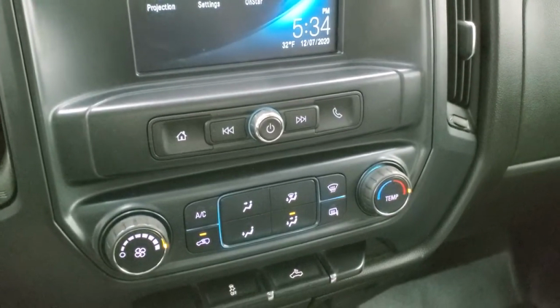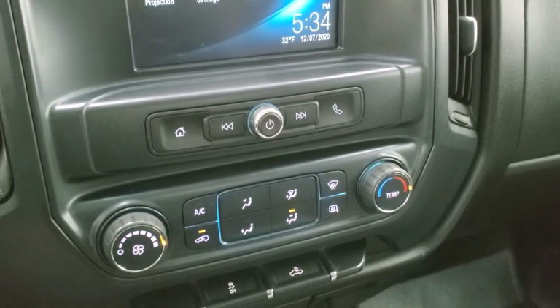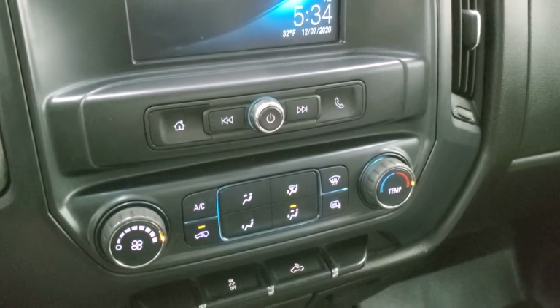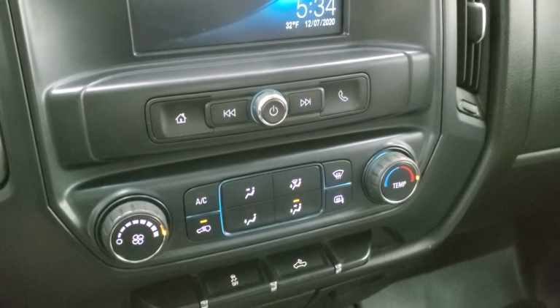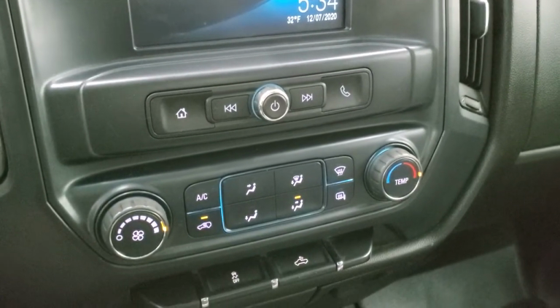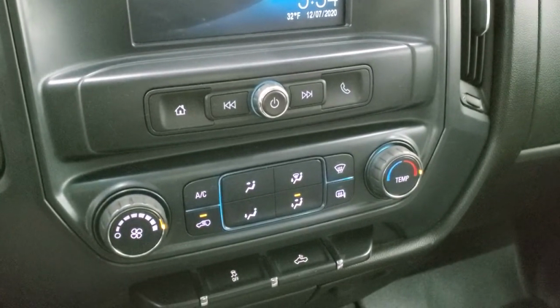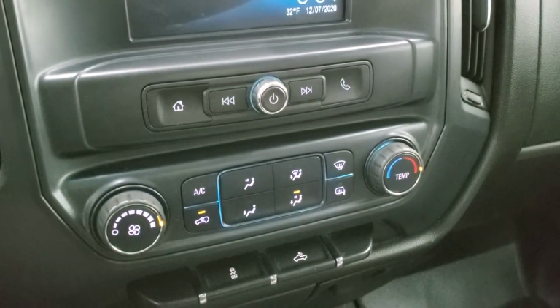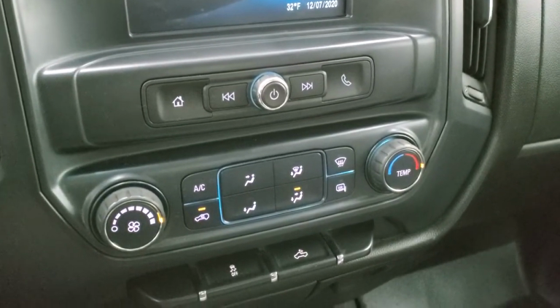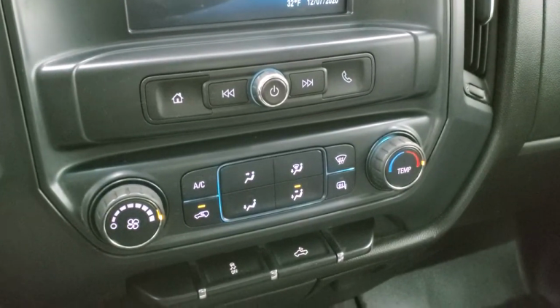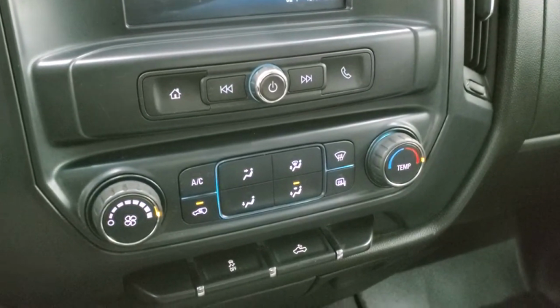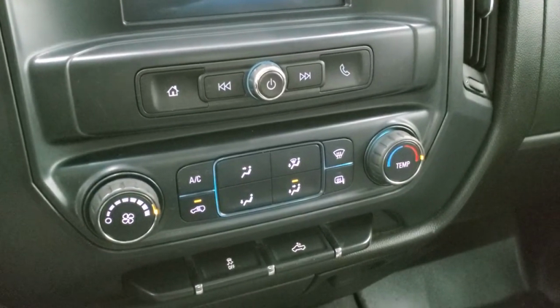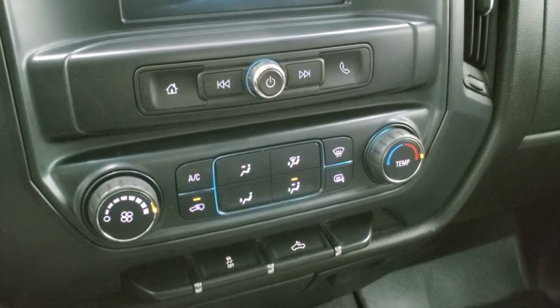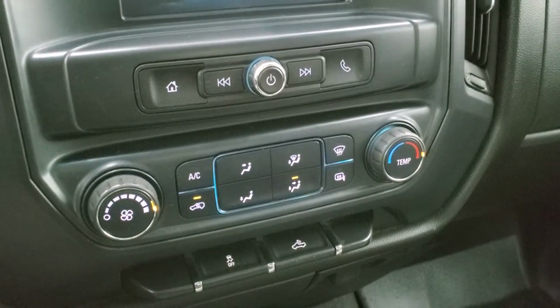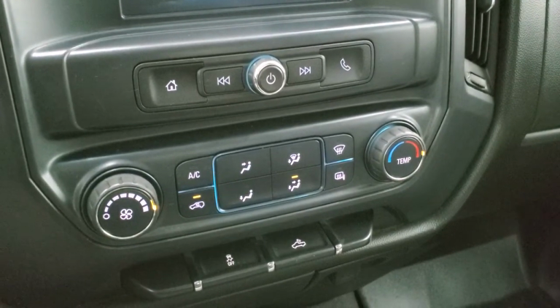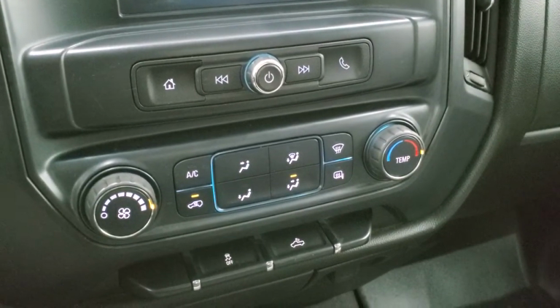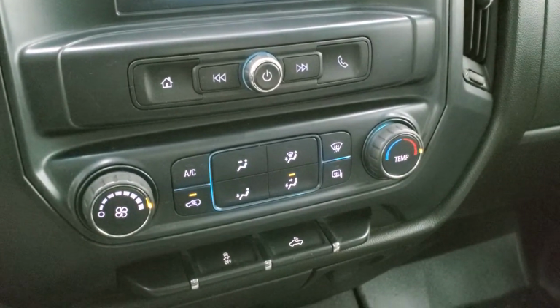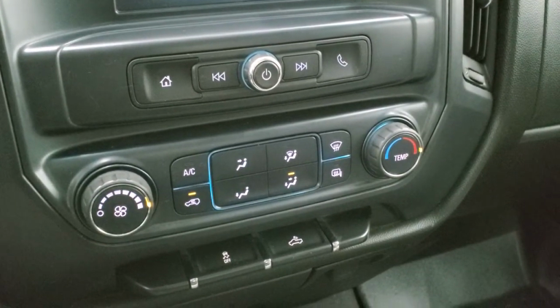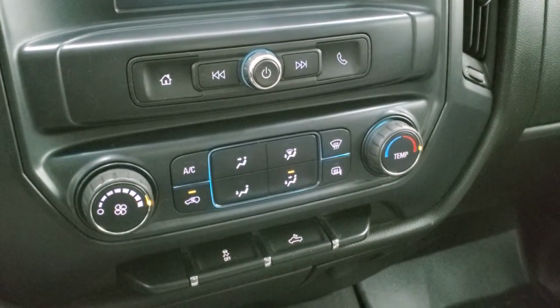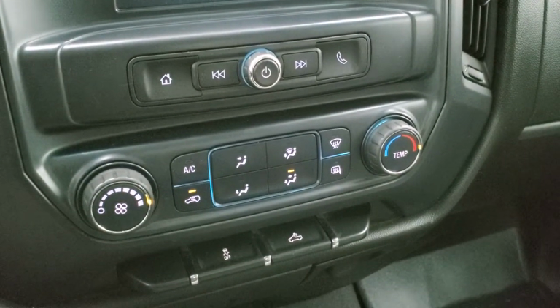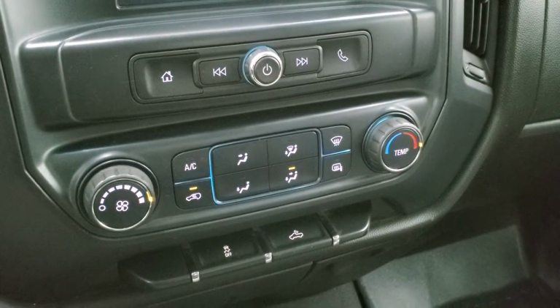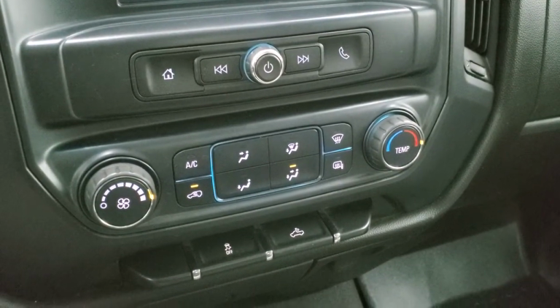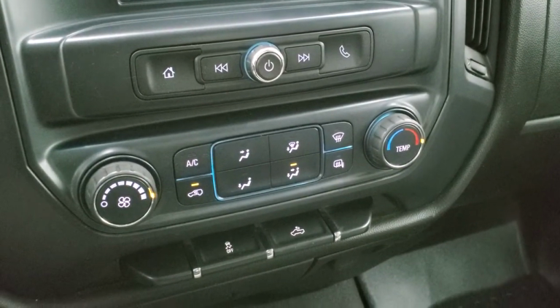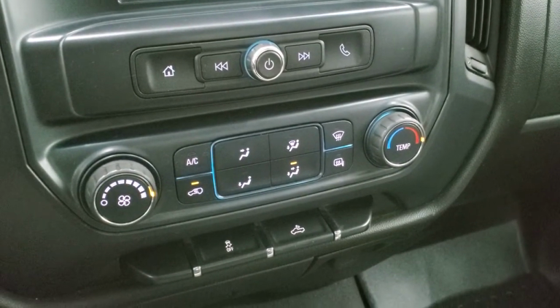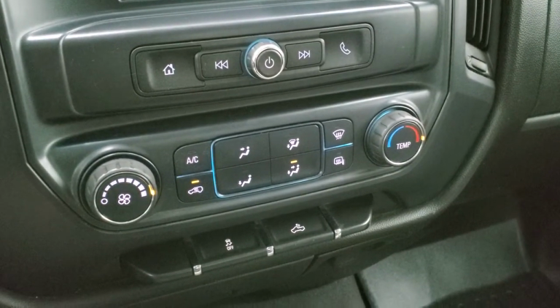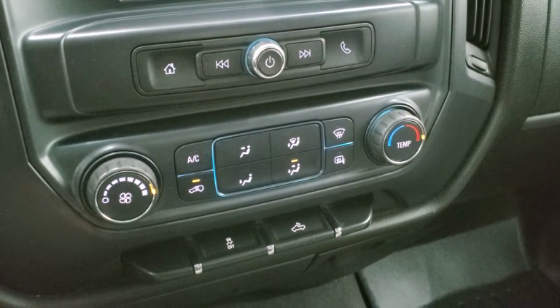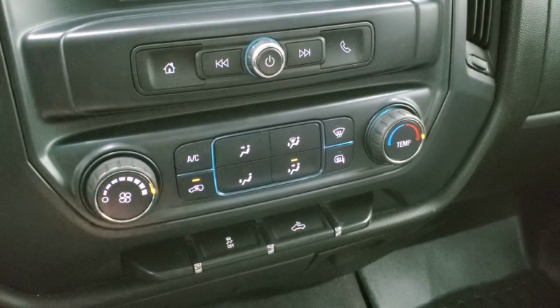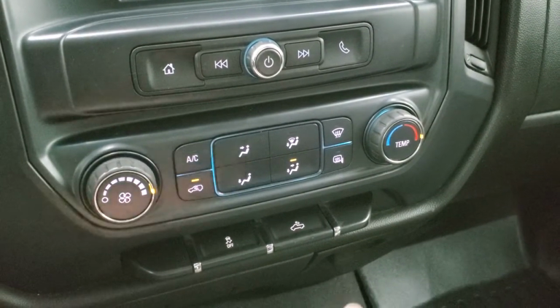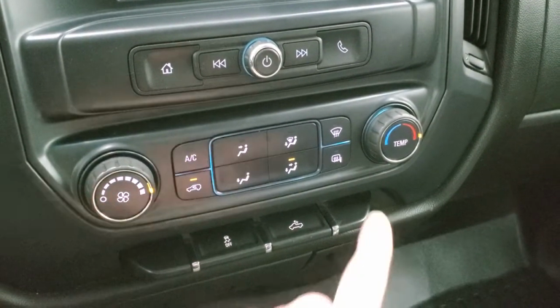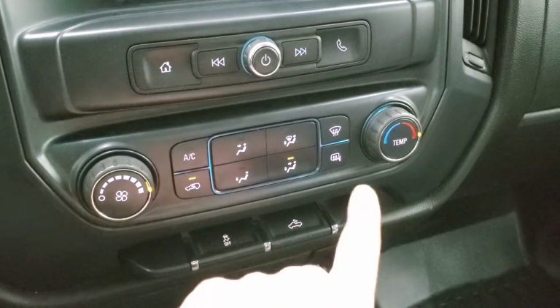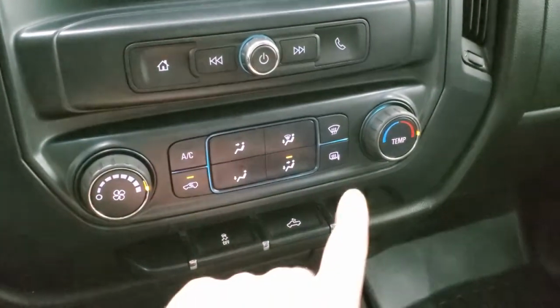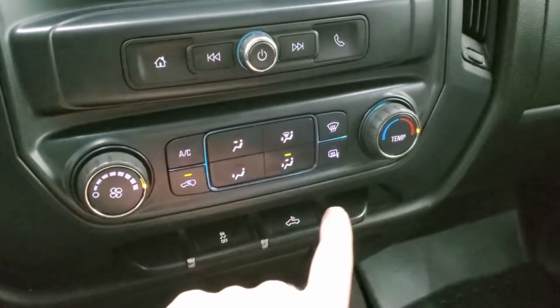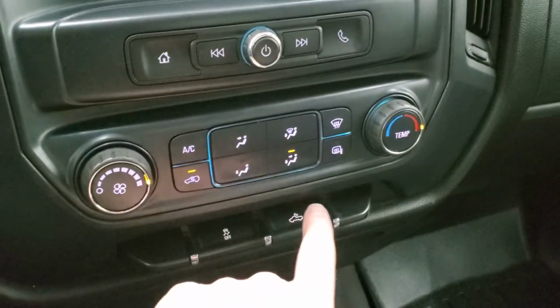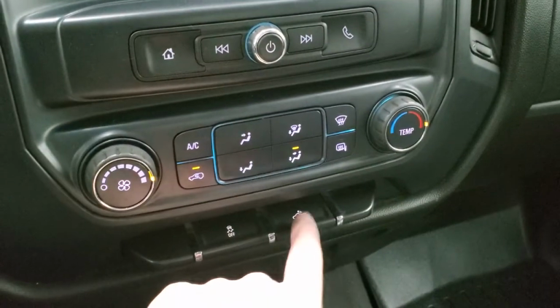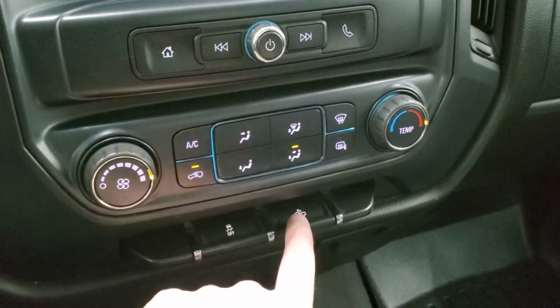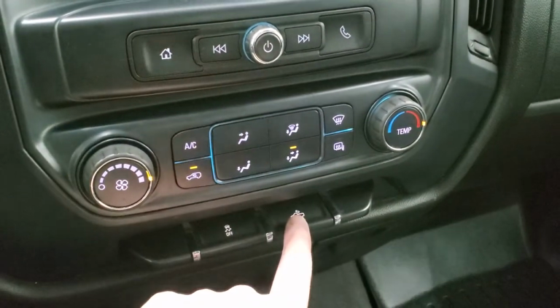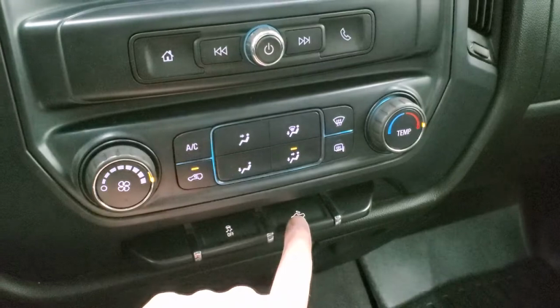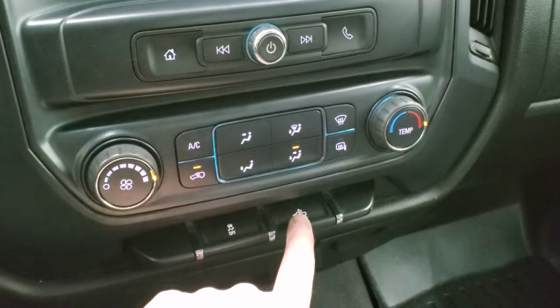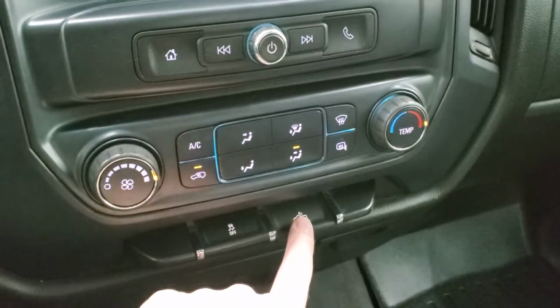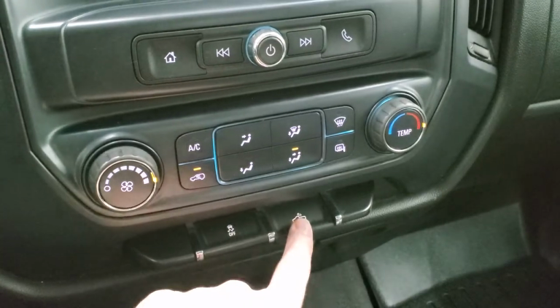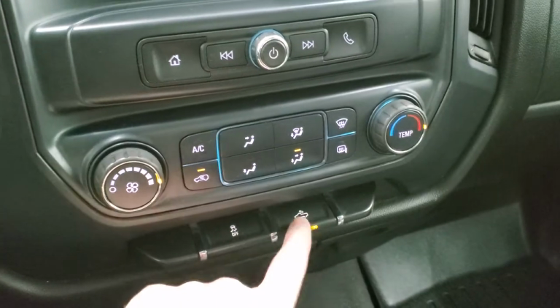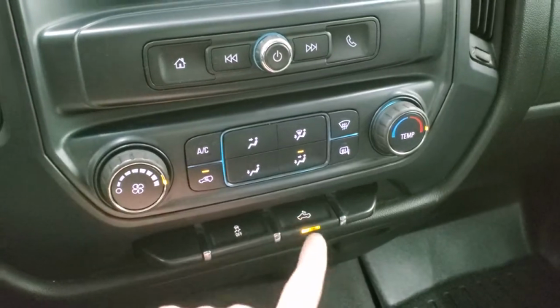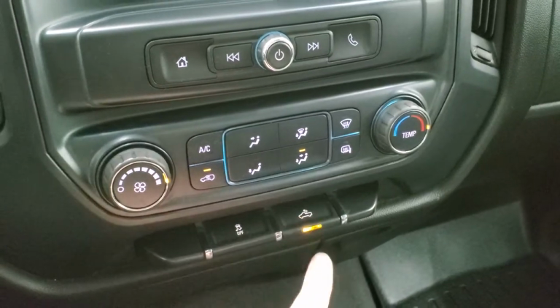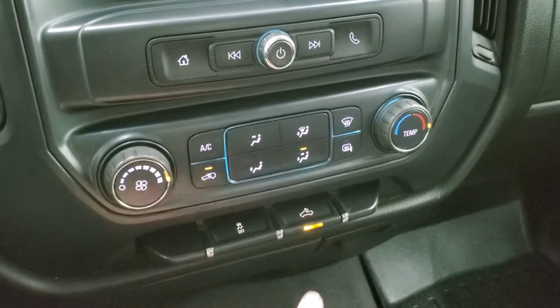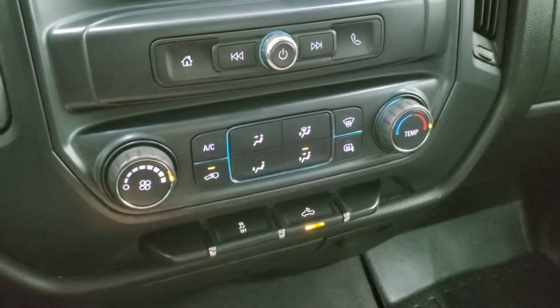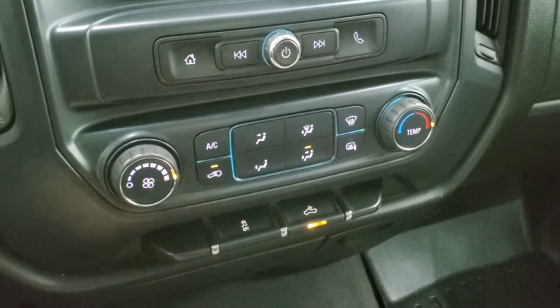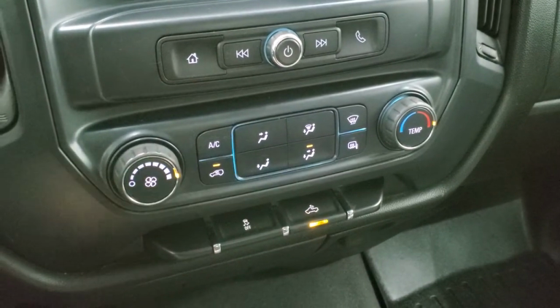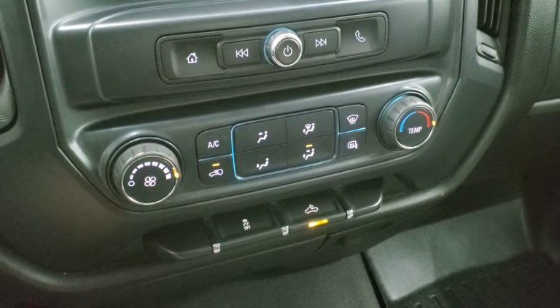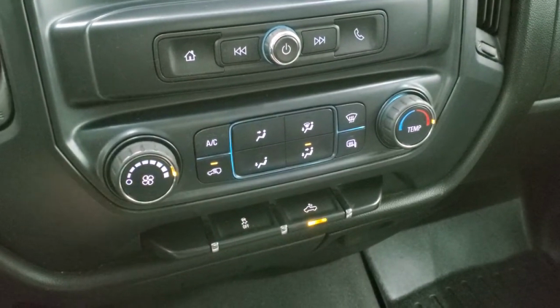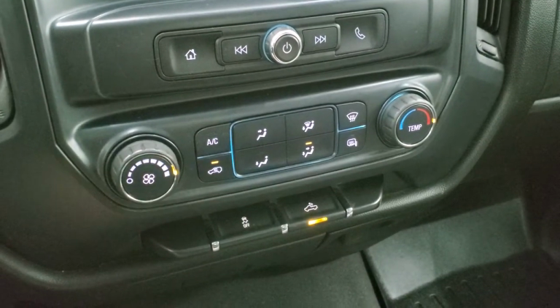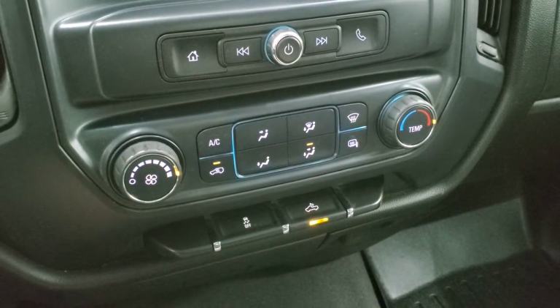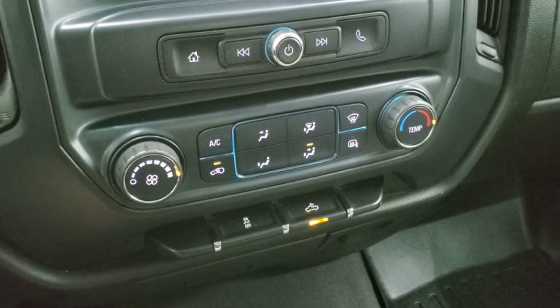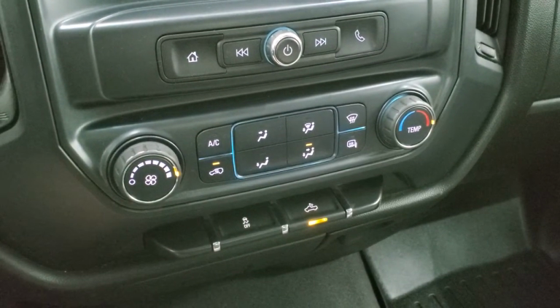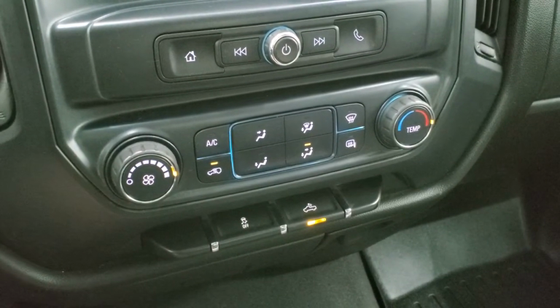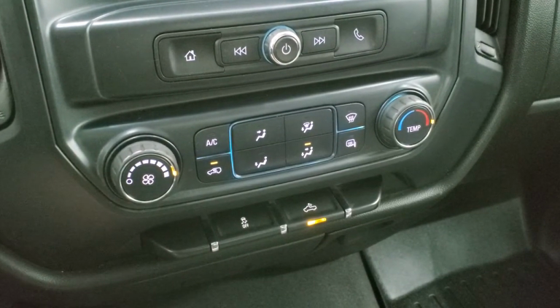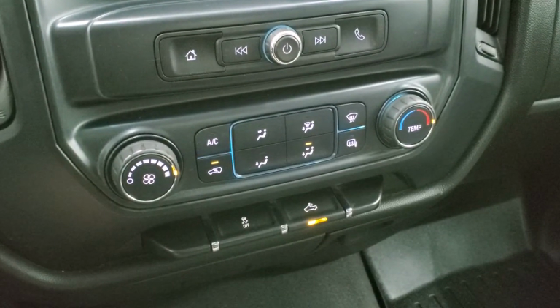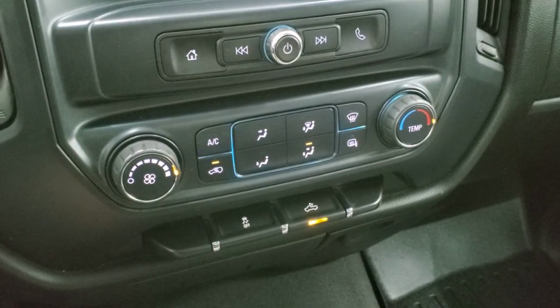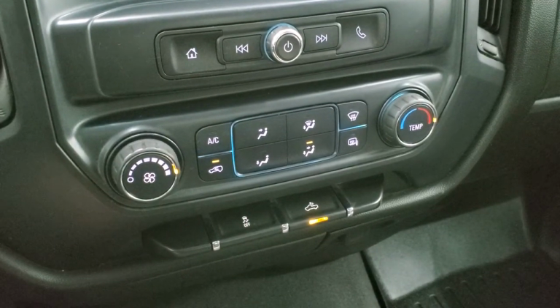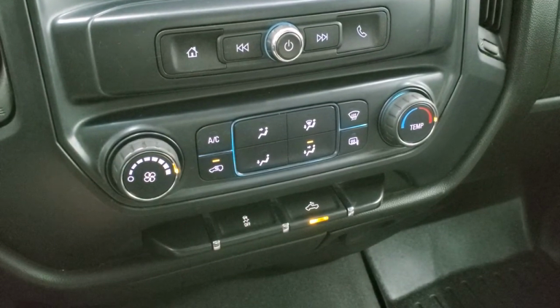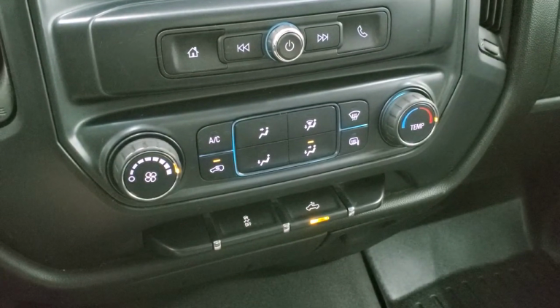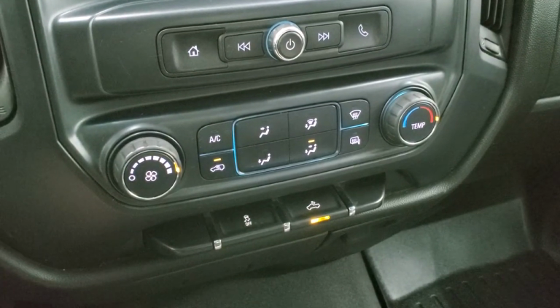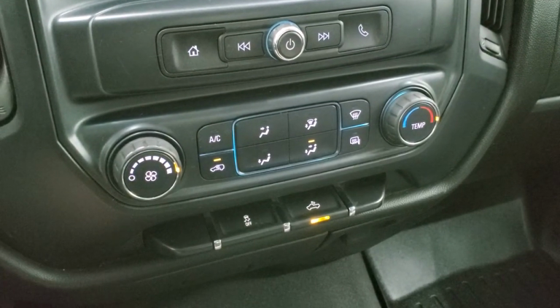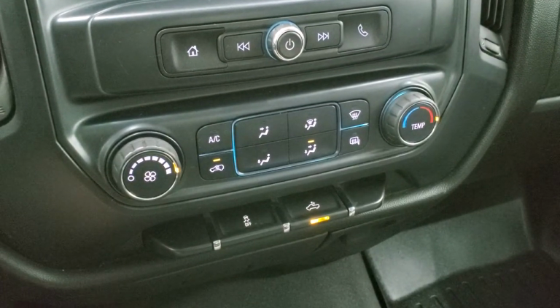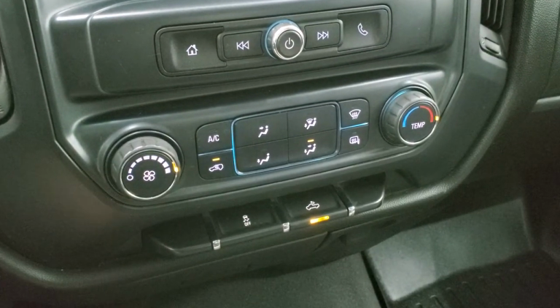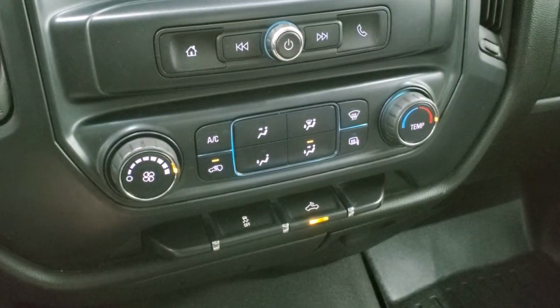It's also where your backup camera shows up. There are your climate controls. You do have heated mirrors, and I'll show you those LED side lights in just a second.